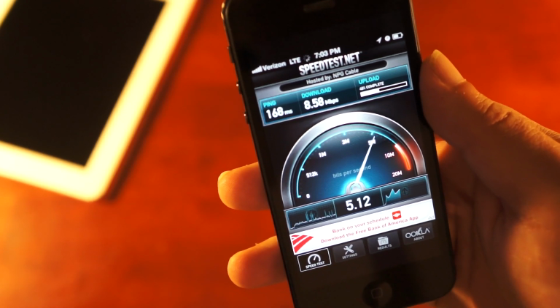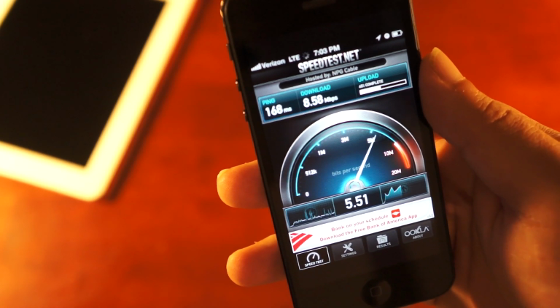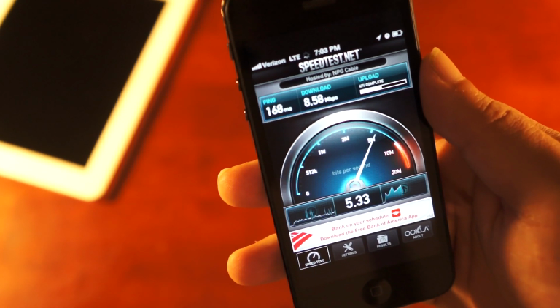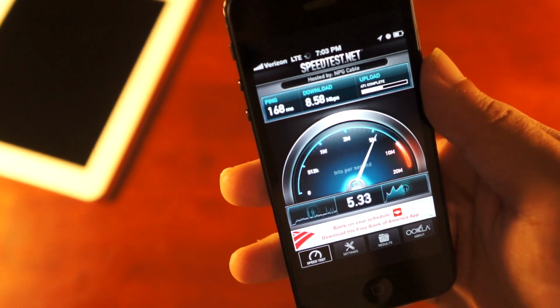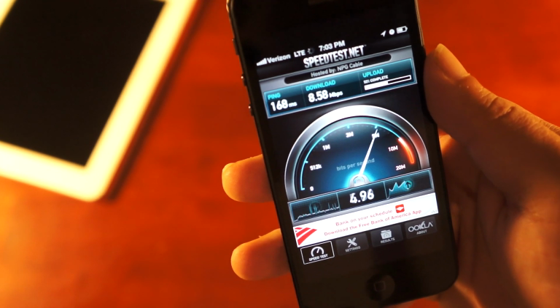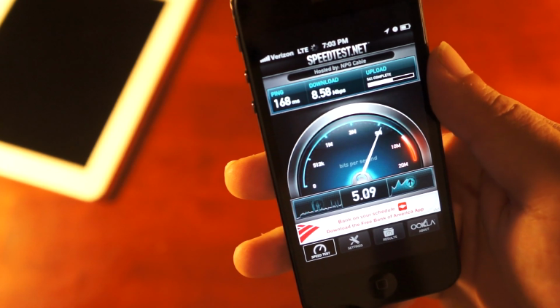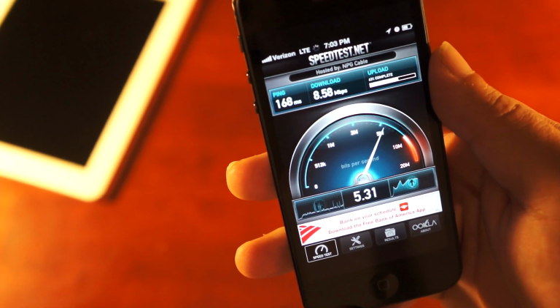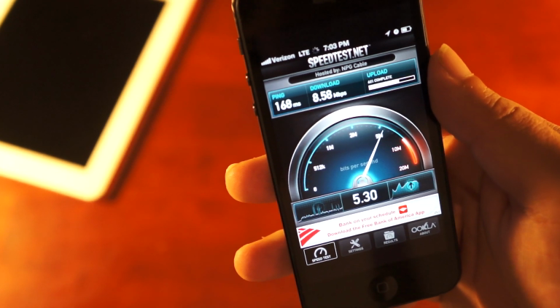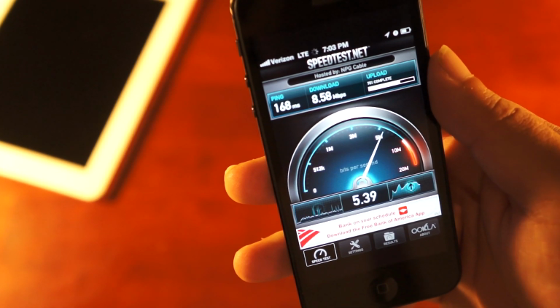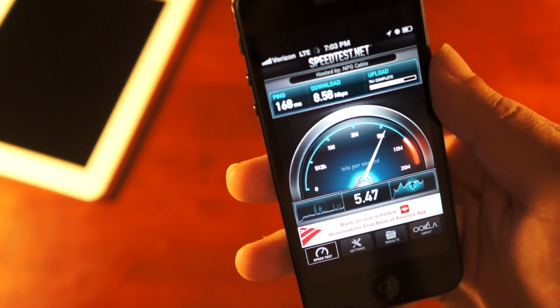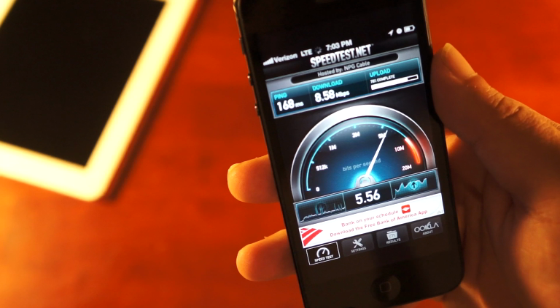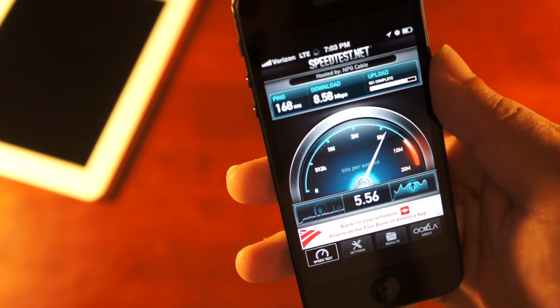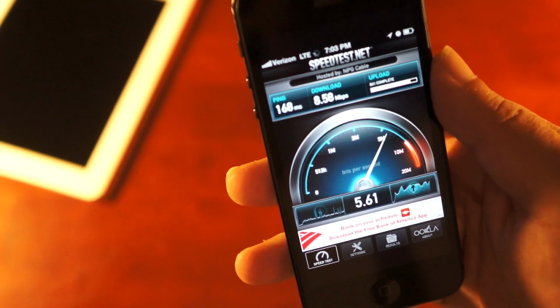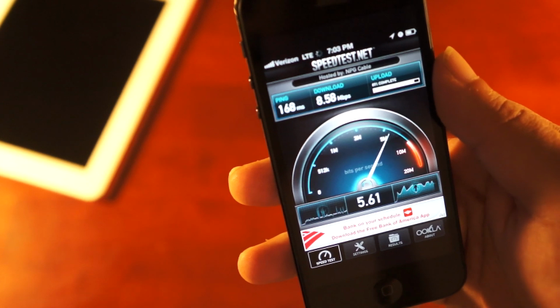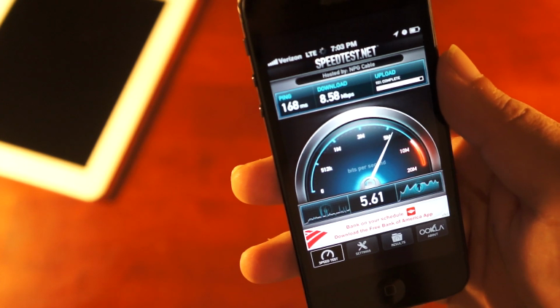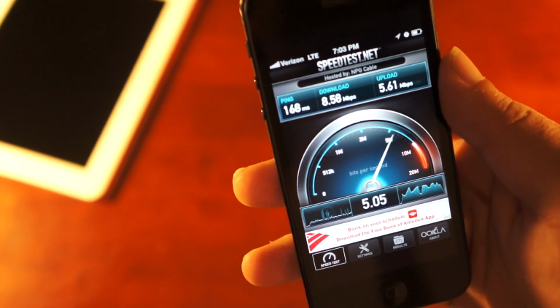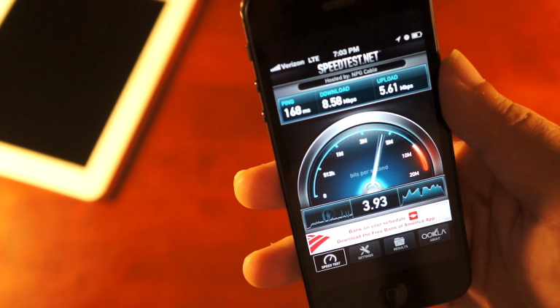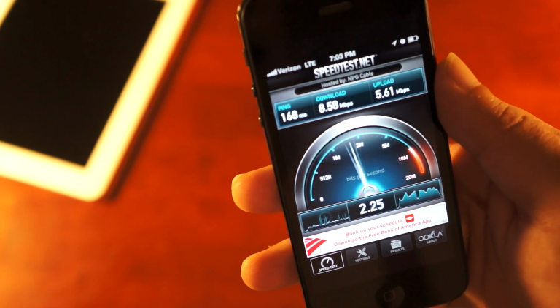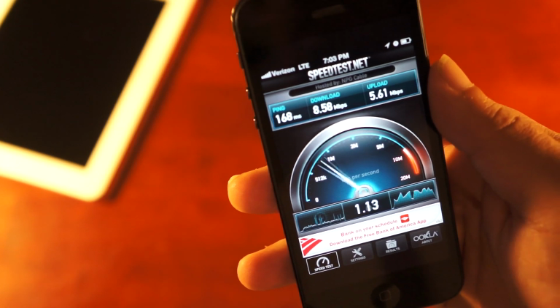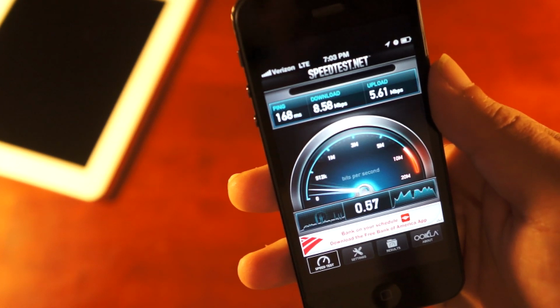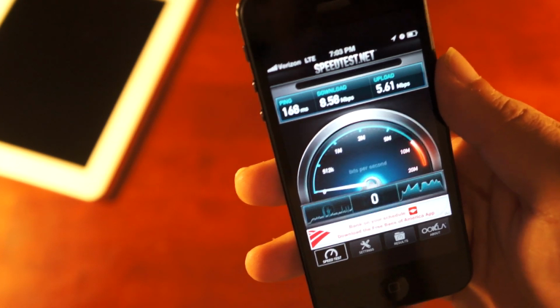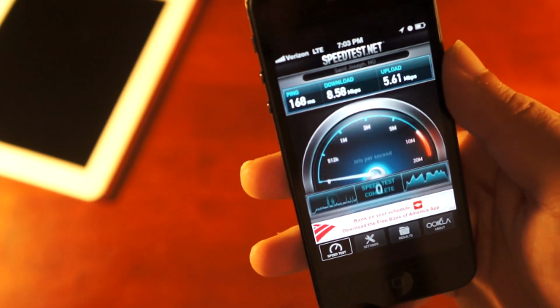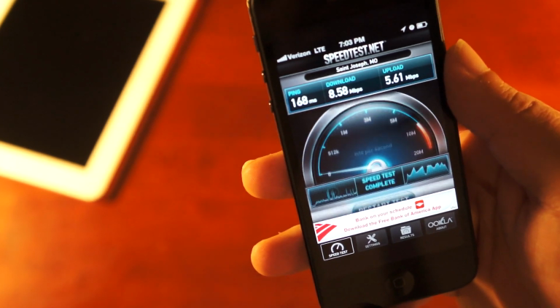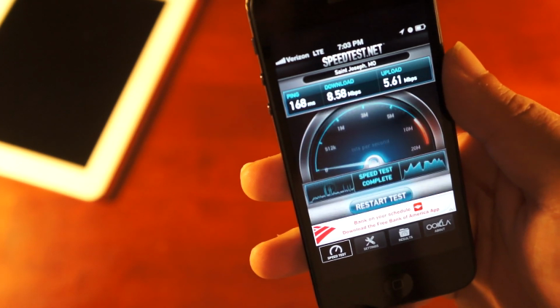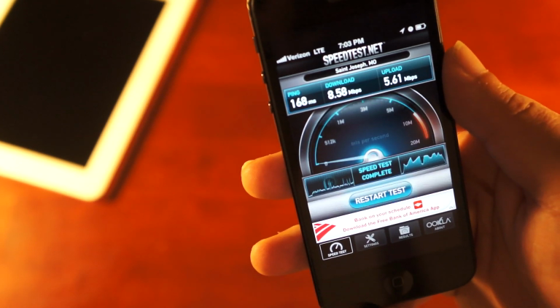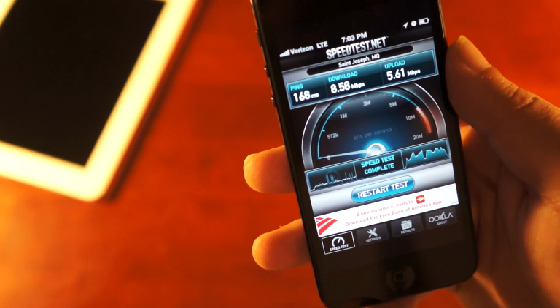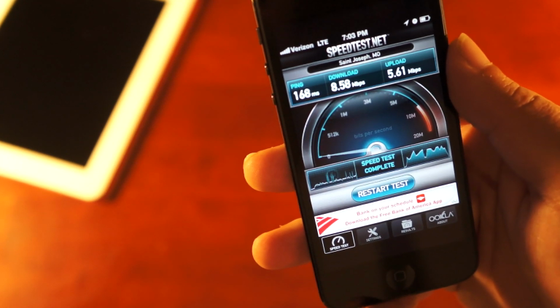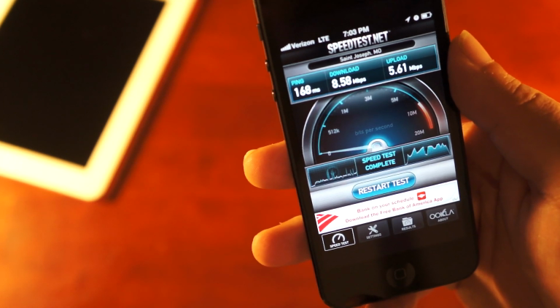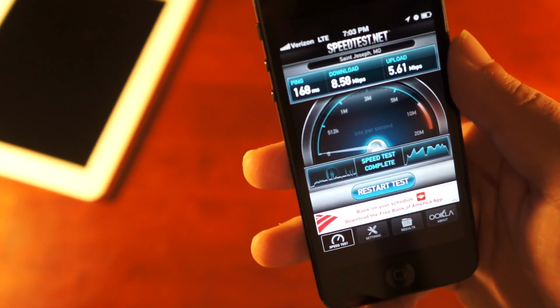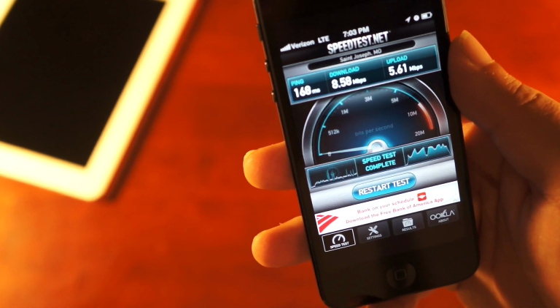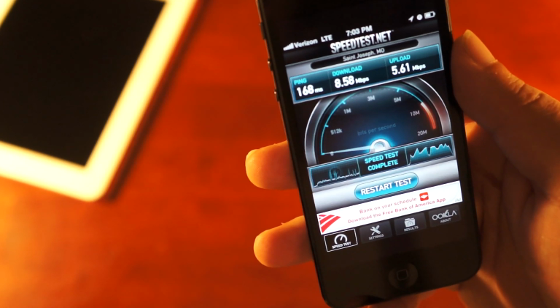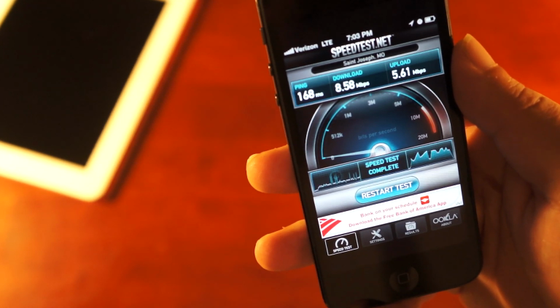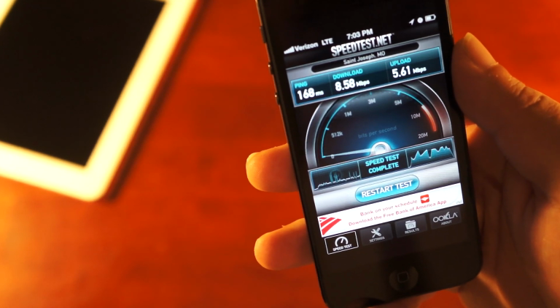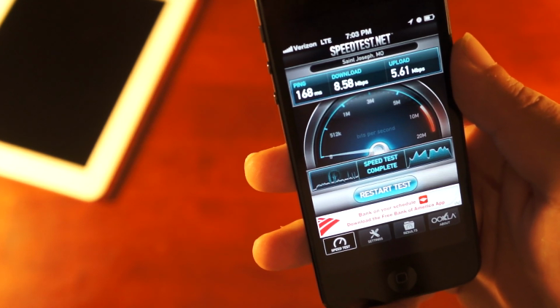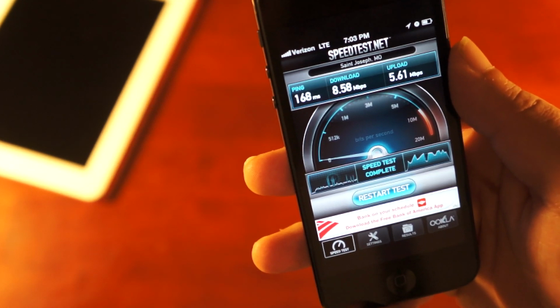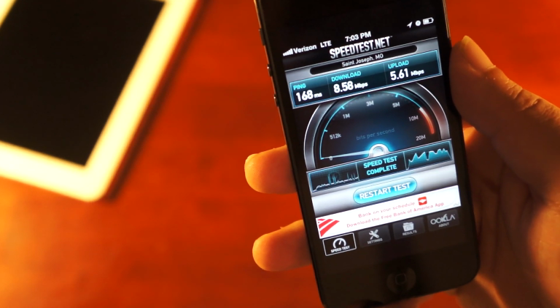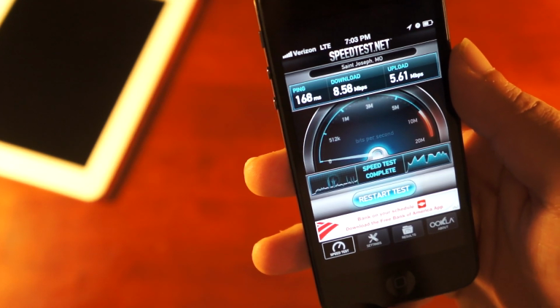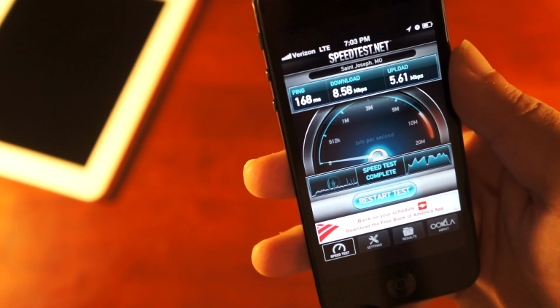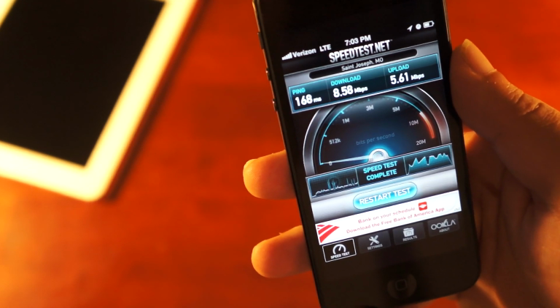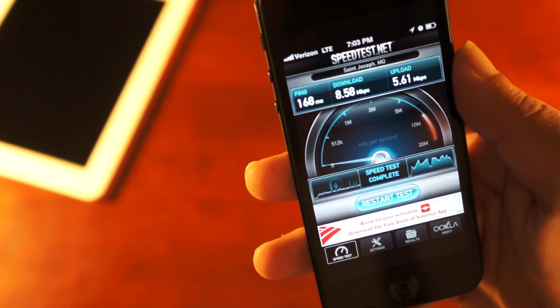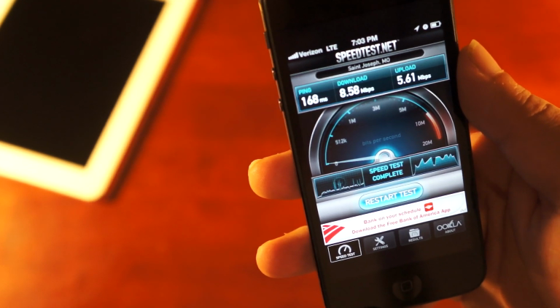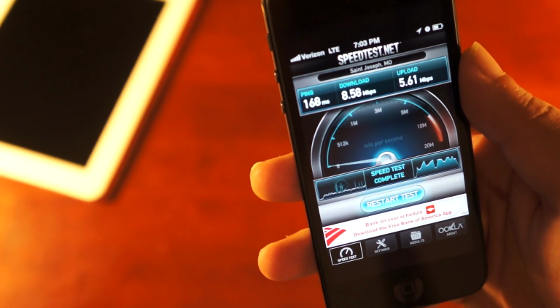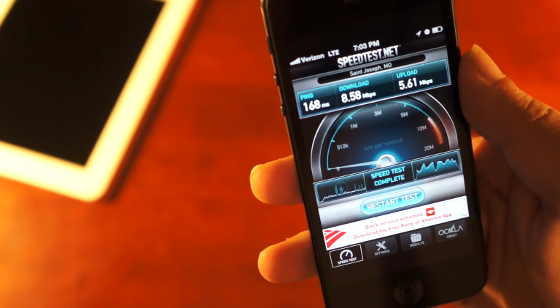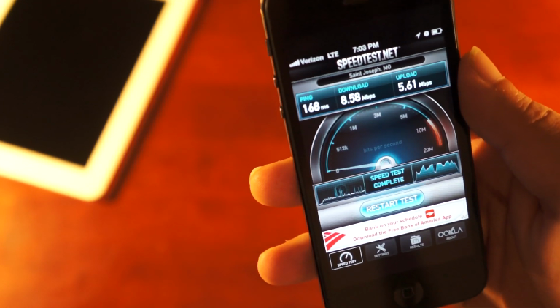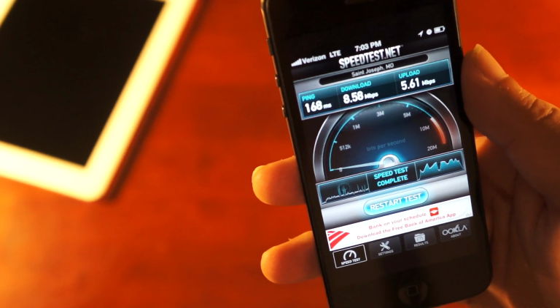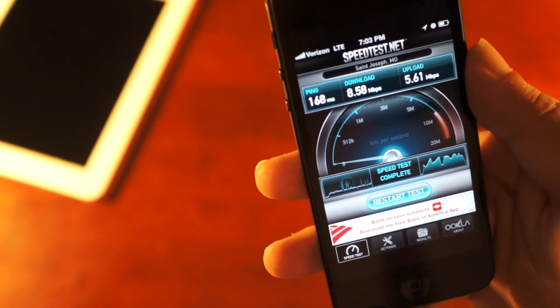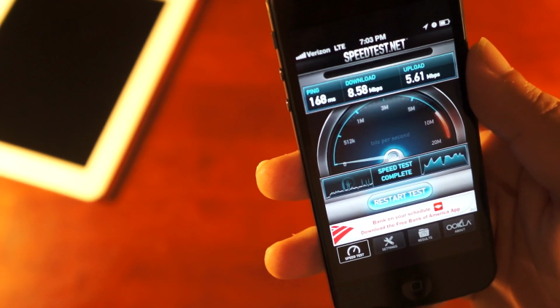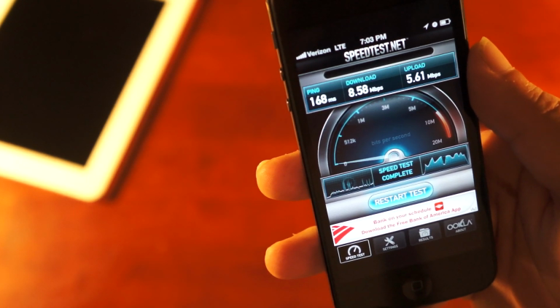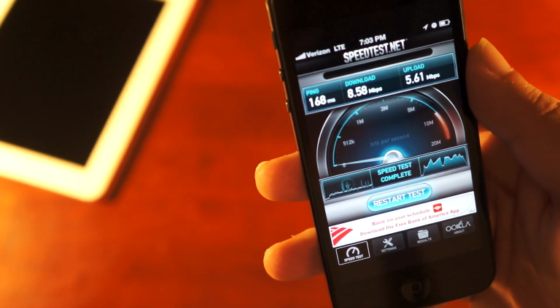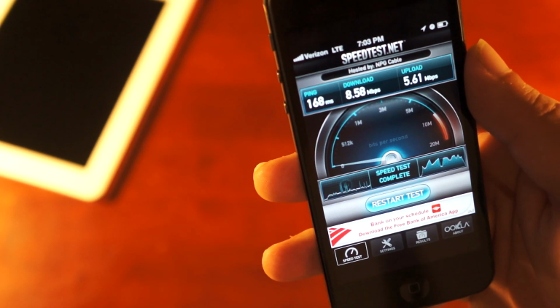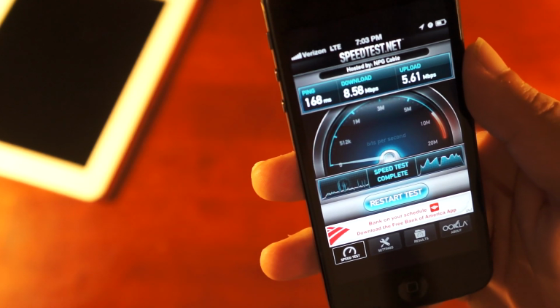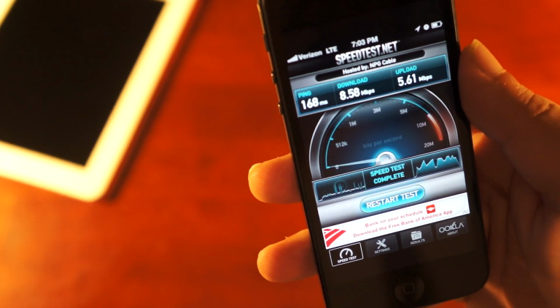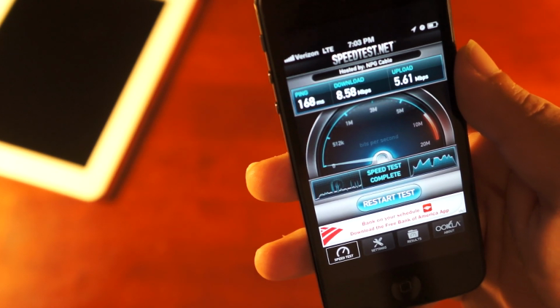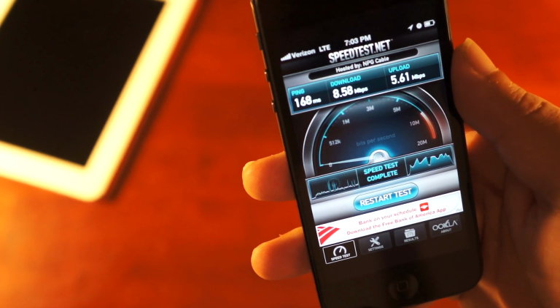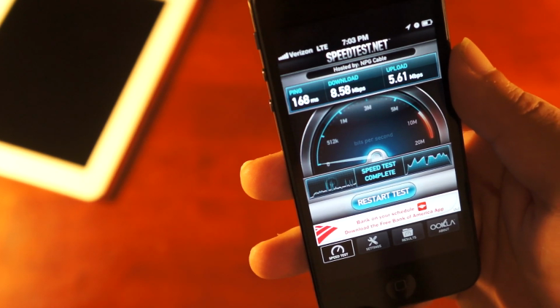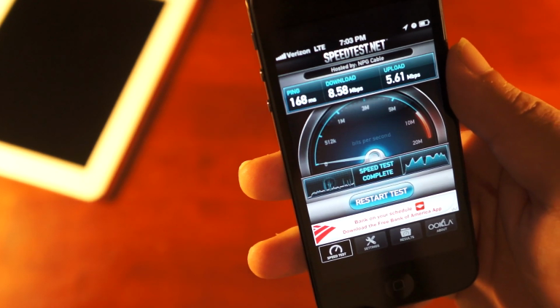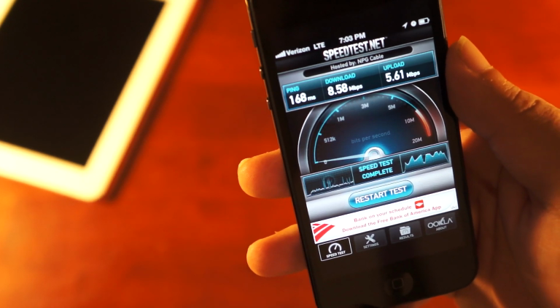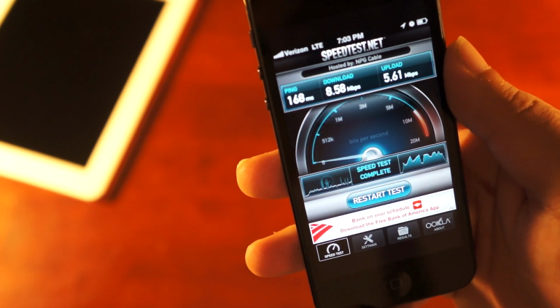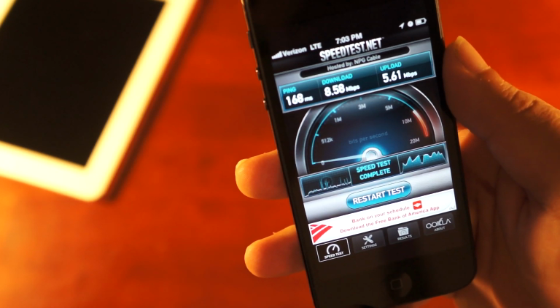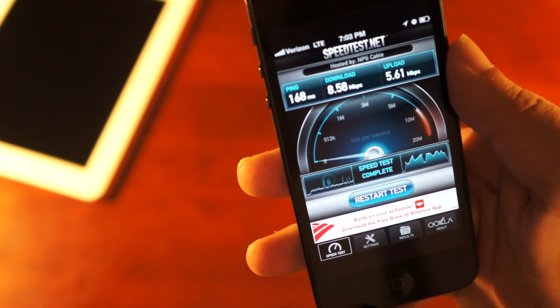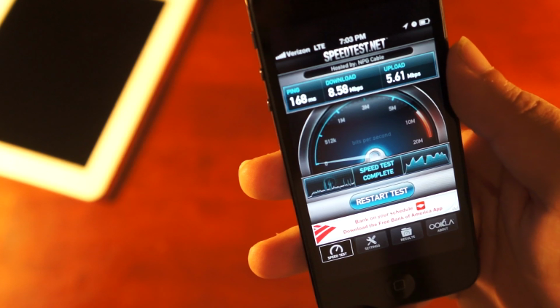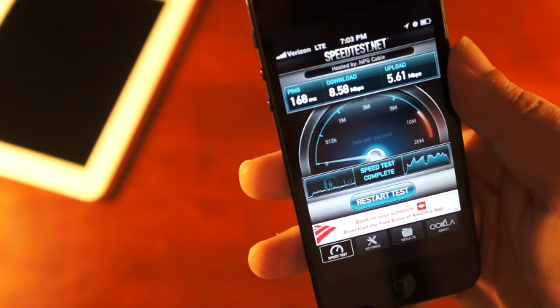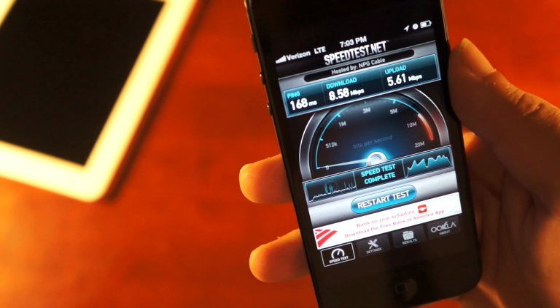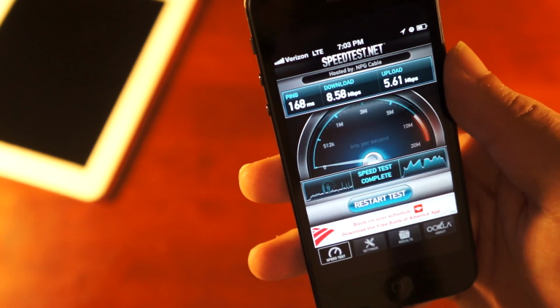First iPhone 5 result: 168 millisecond response time for latency, 8.58 down, 5.61 up.